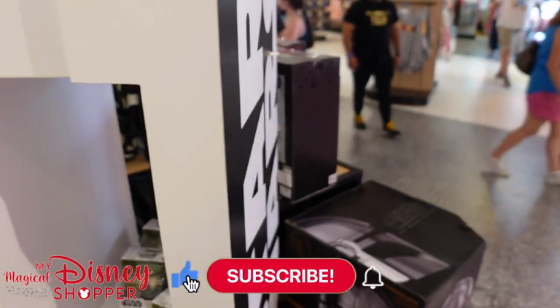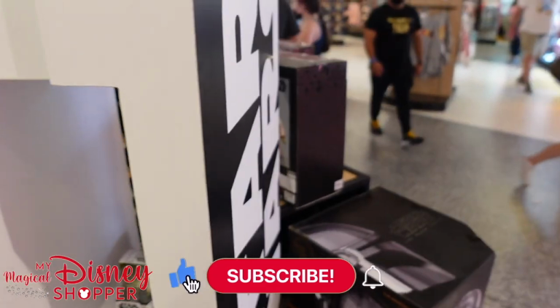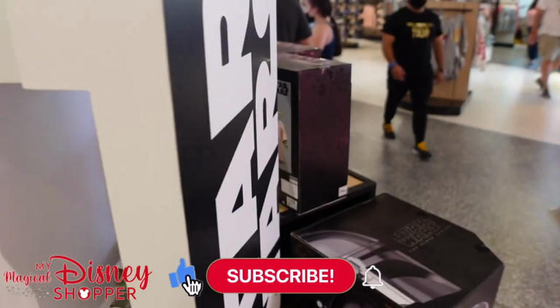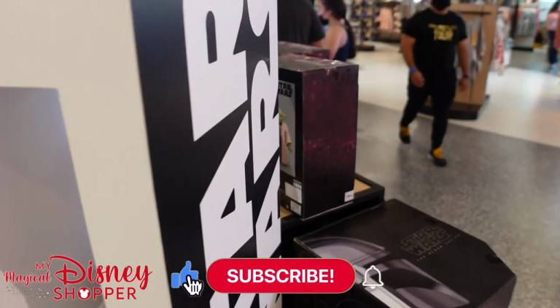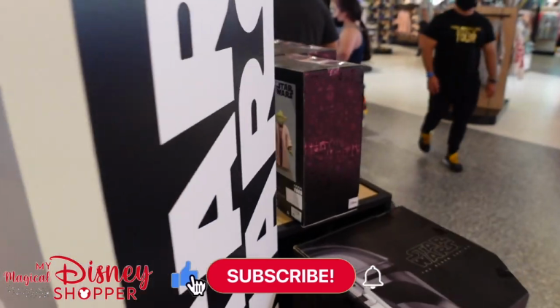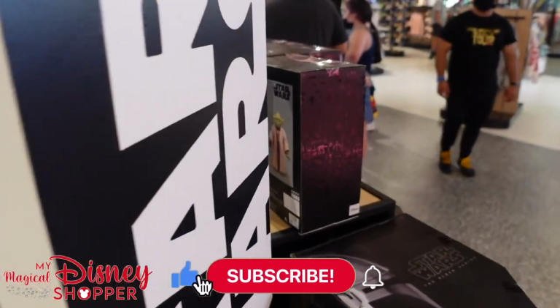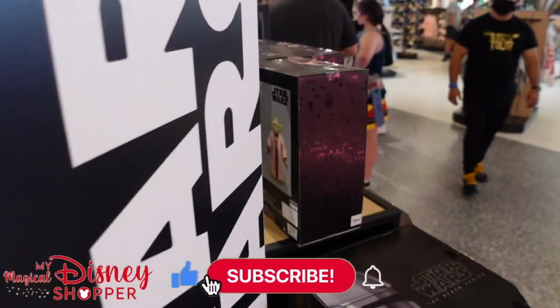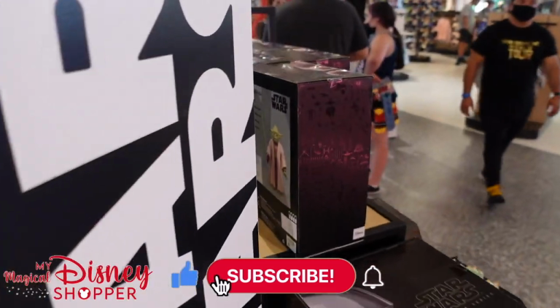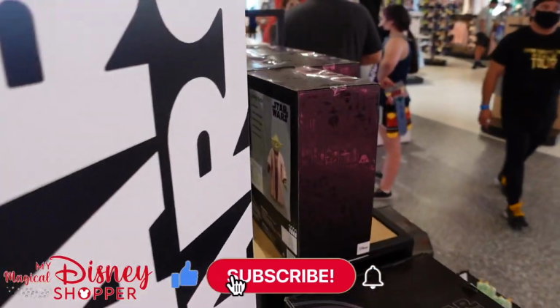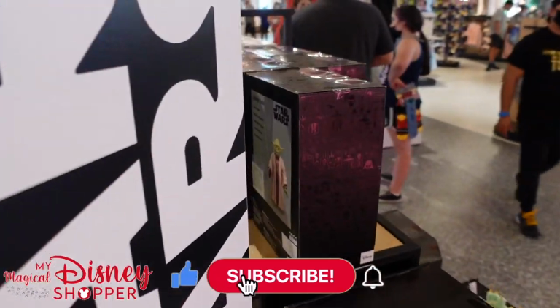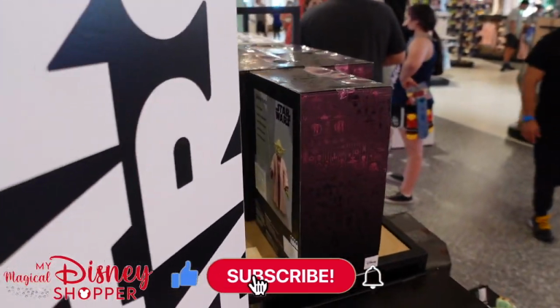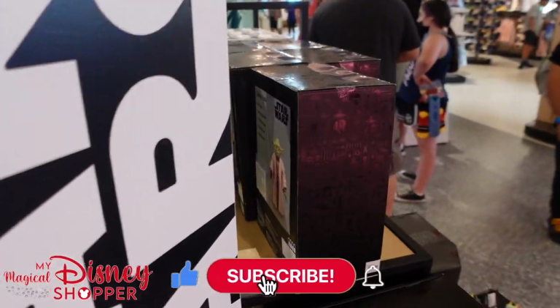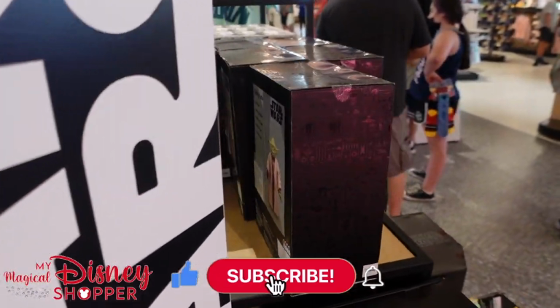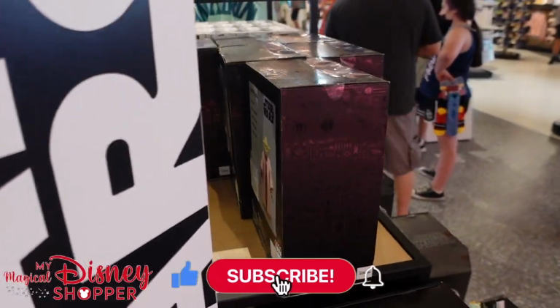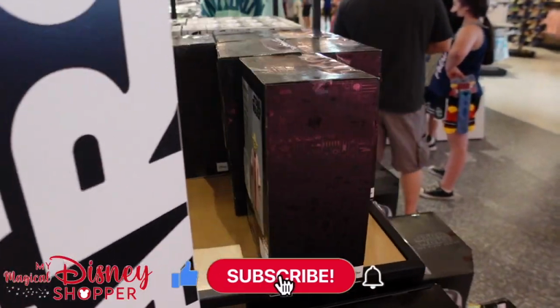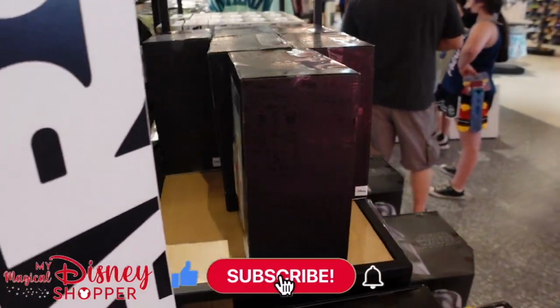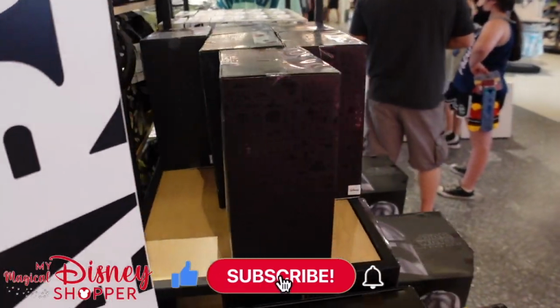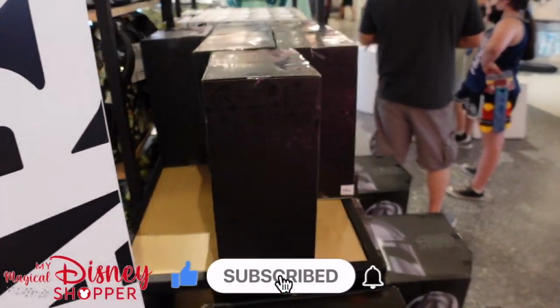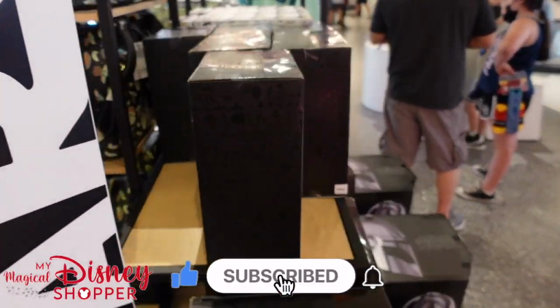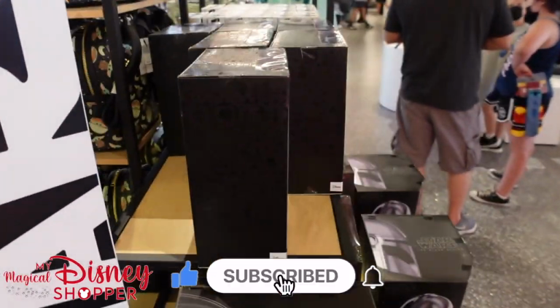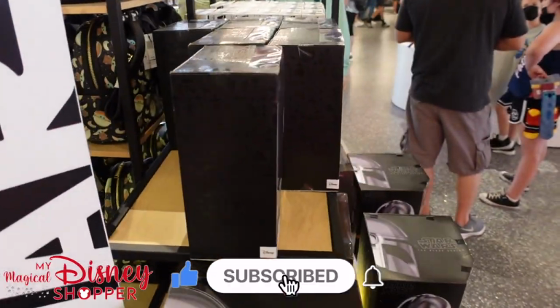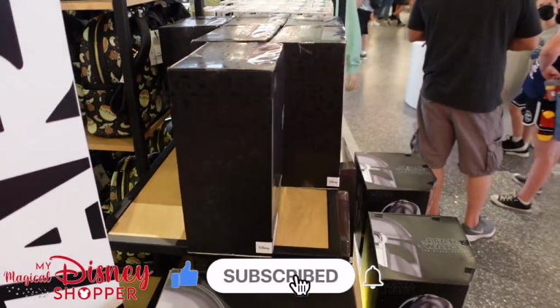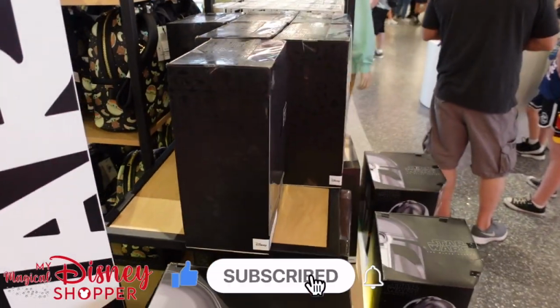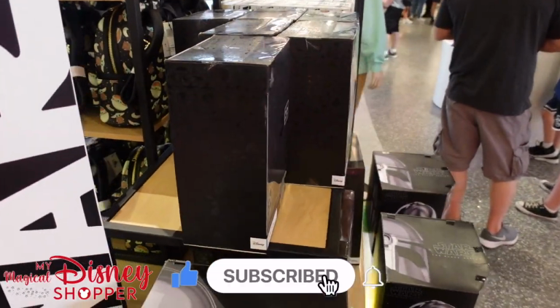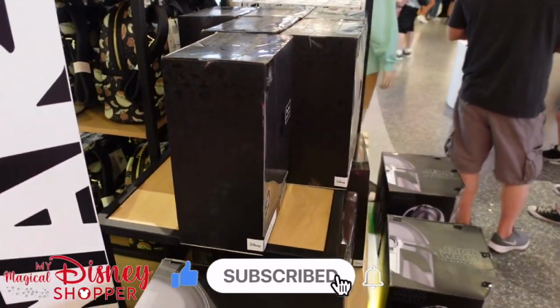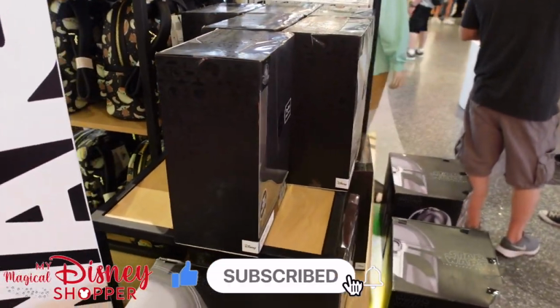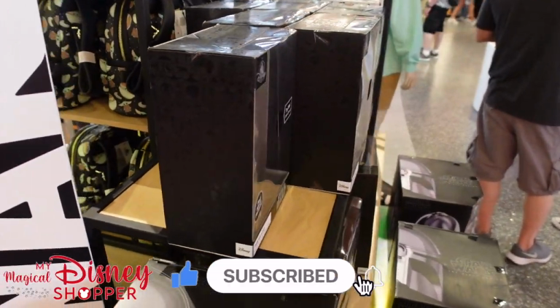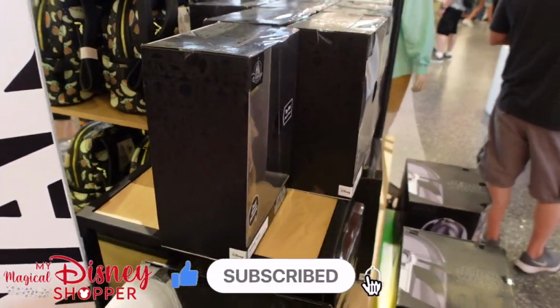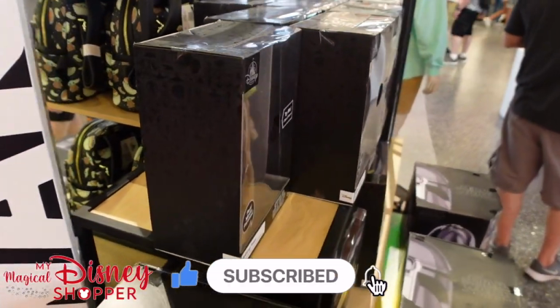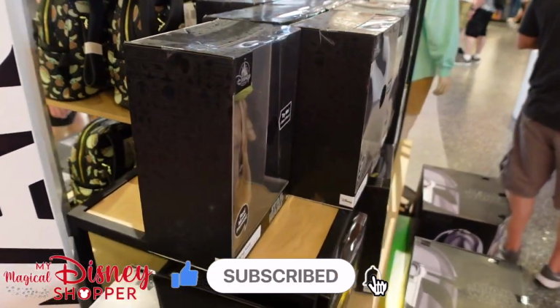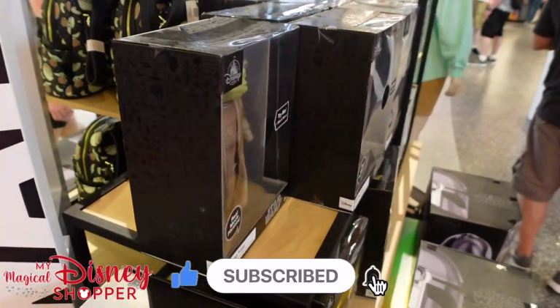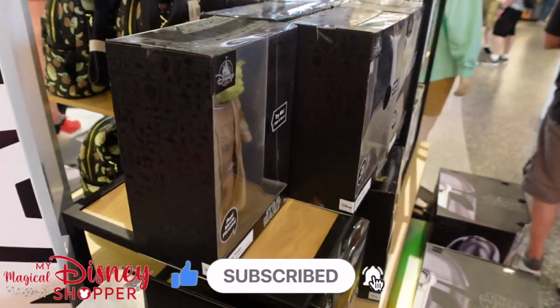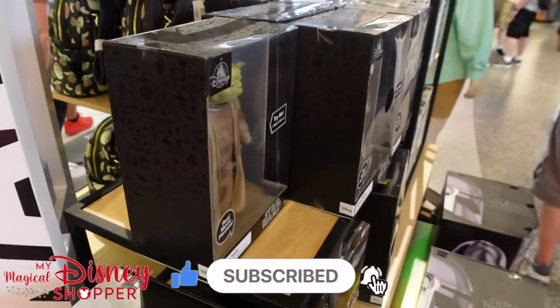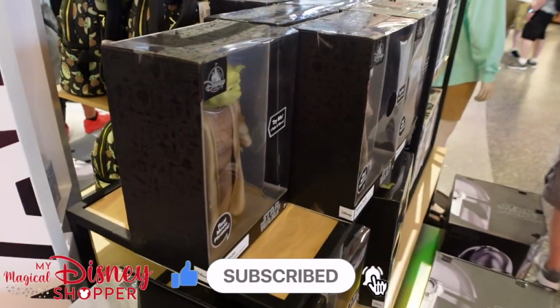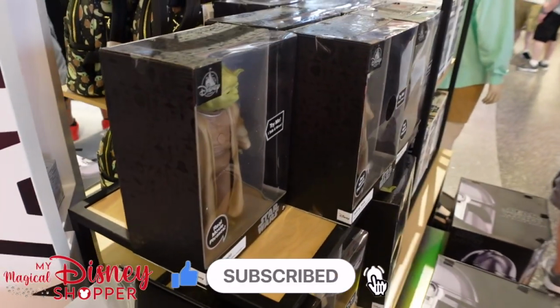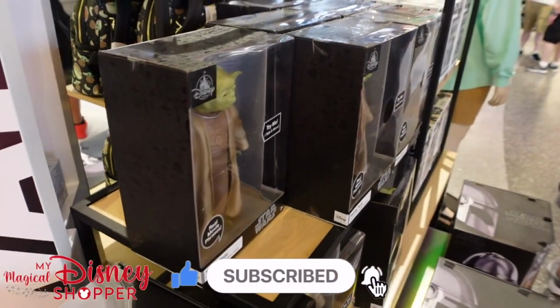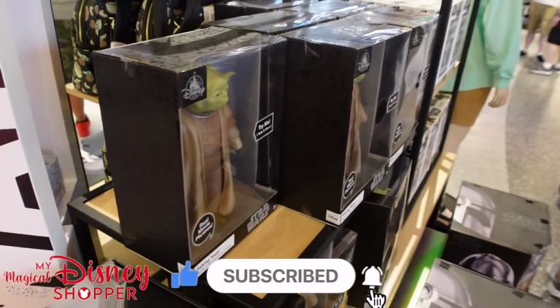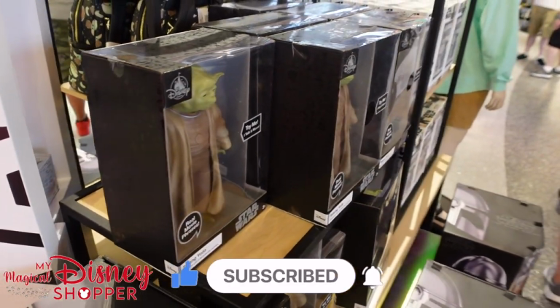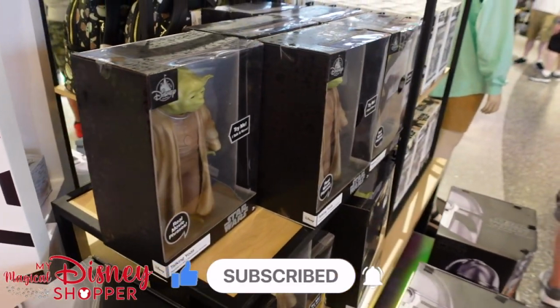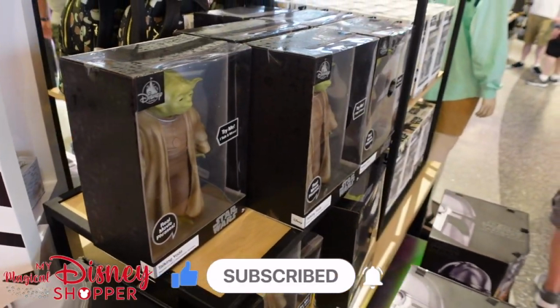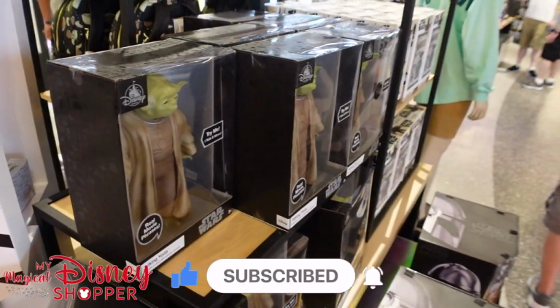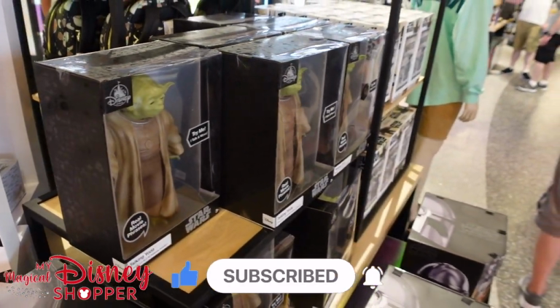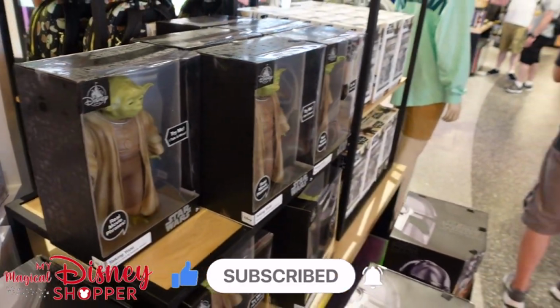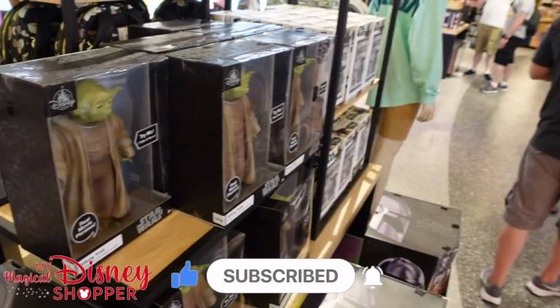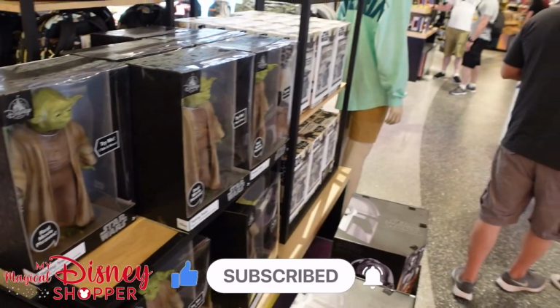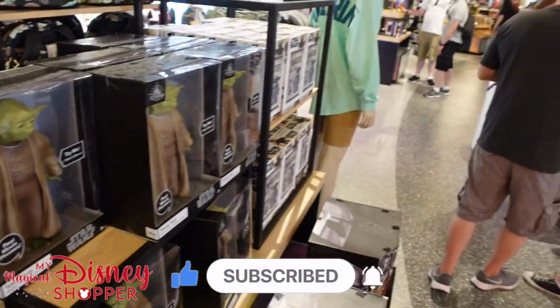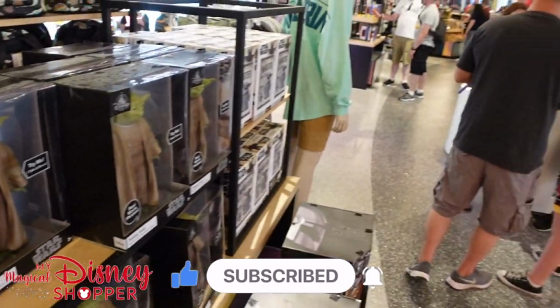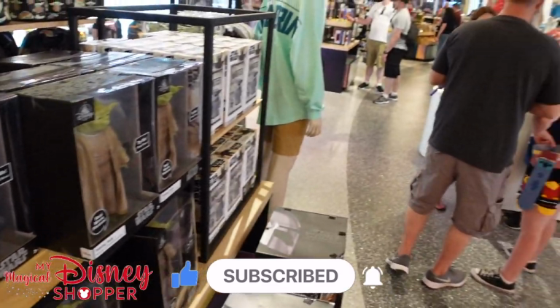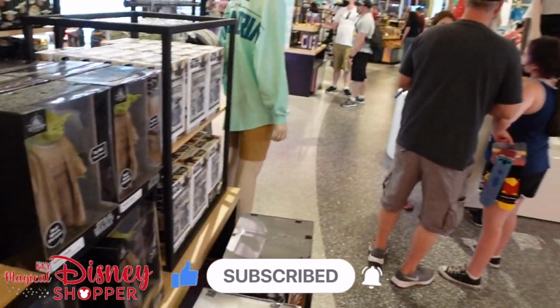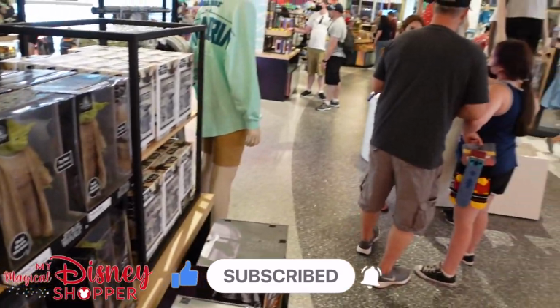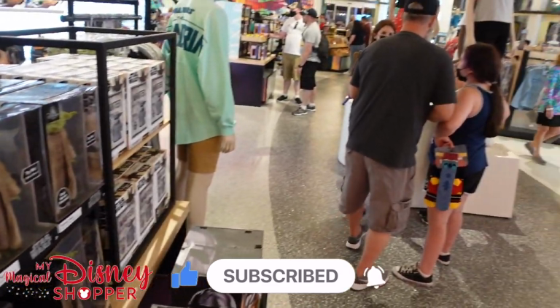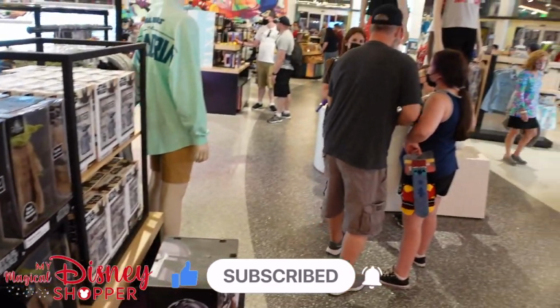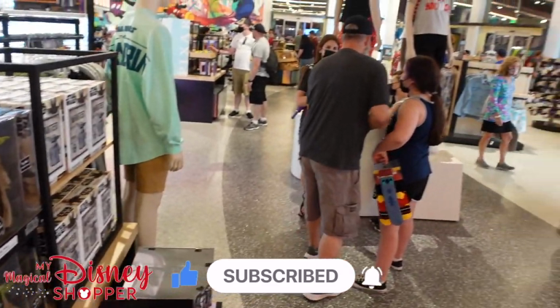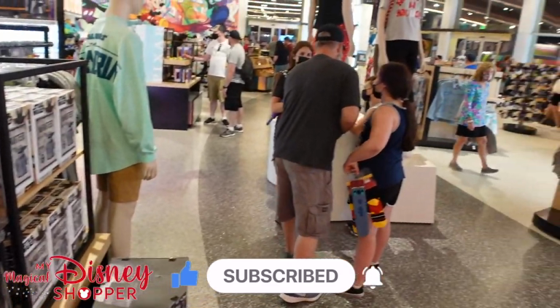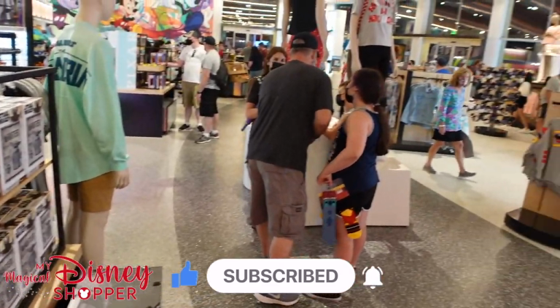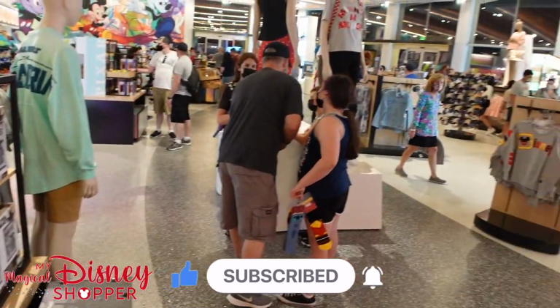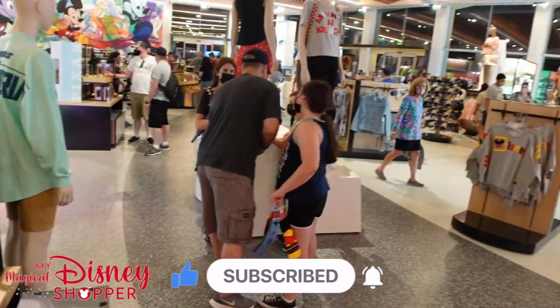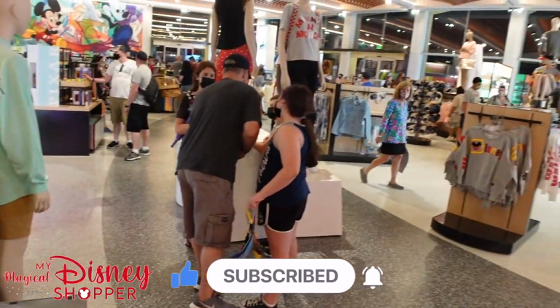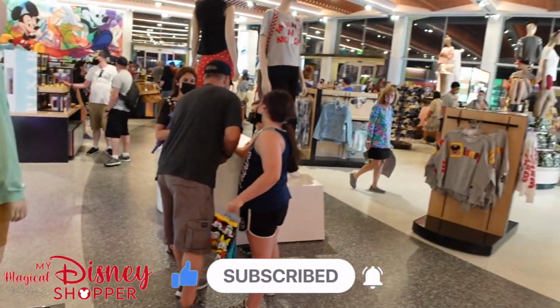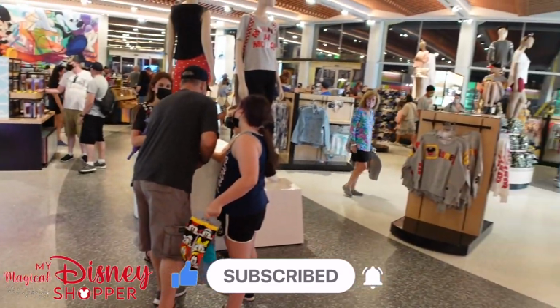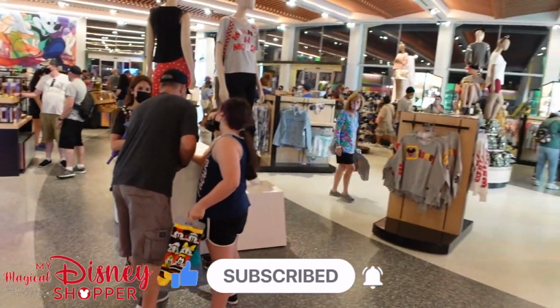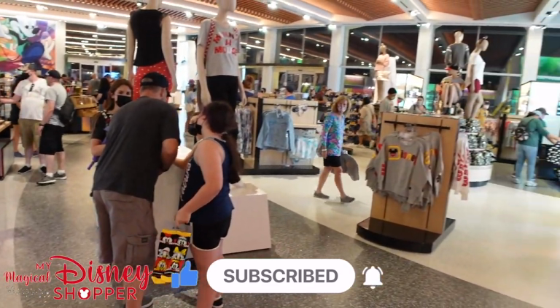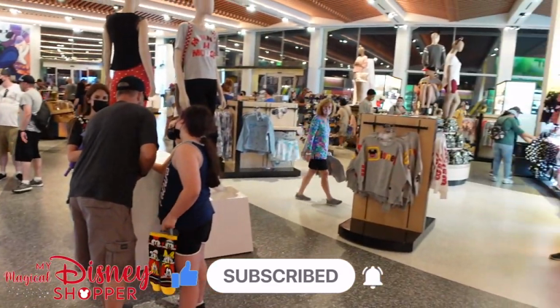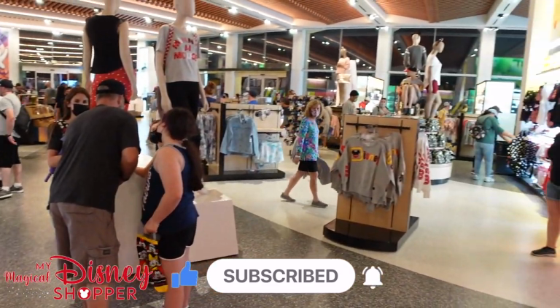Thank you guys so much for watching. I hope you have a wonderful day. Make sure you like and subscribe, and we will see you on the next video.